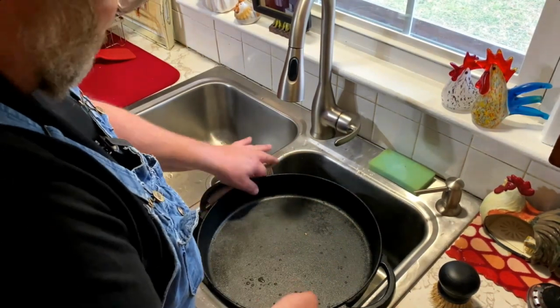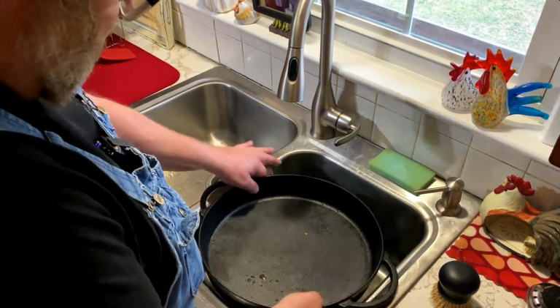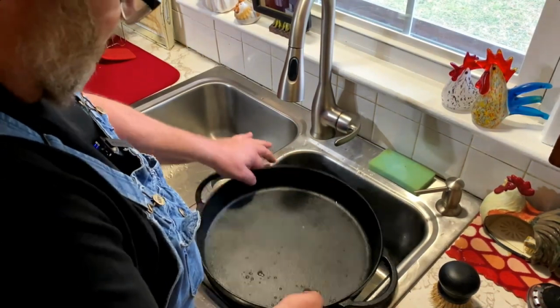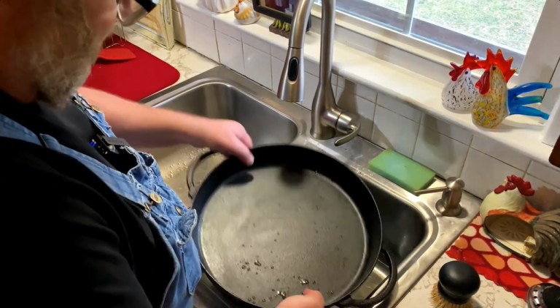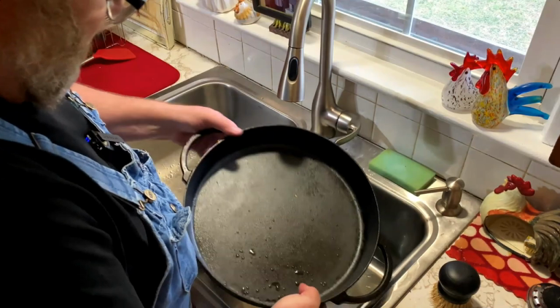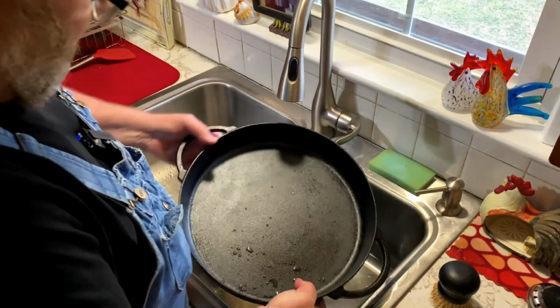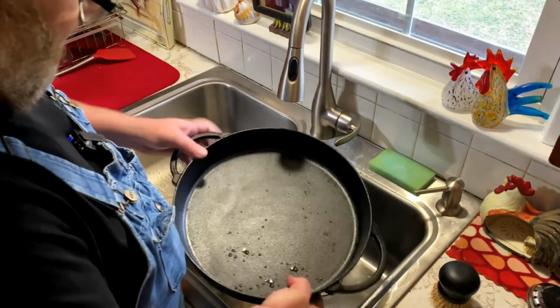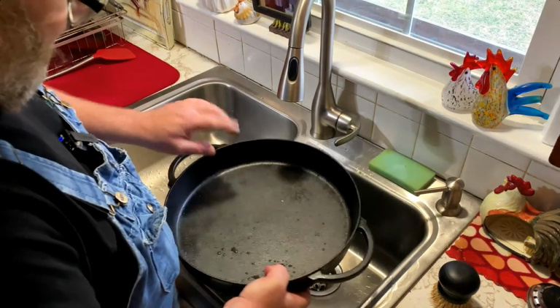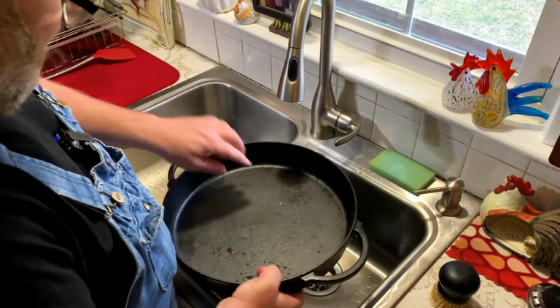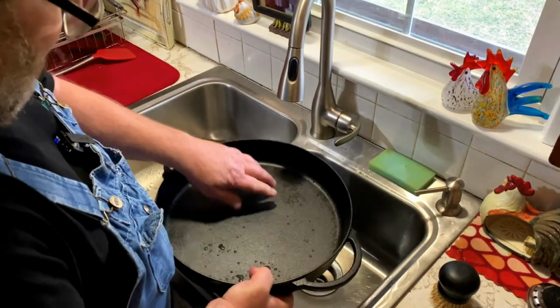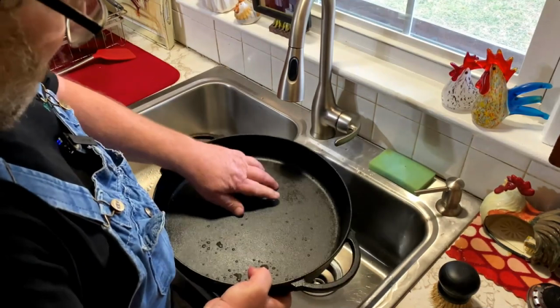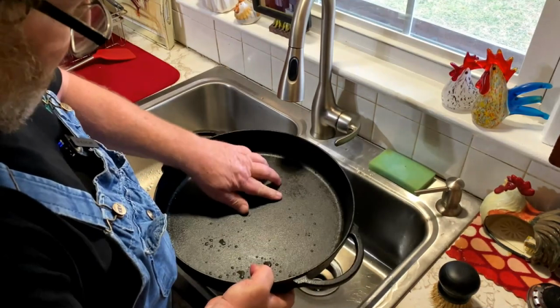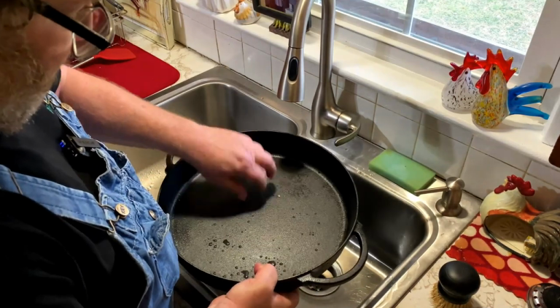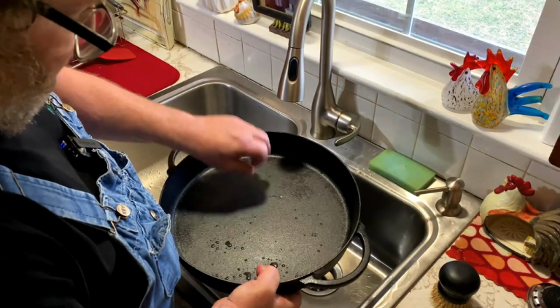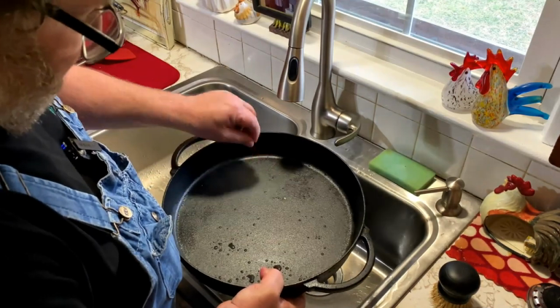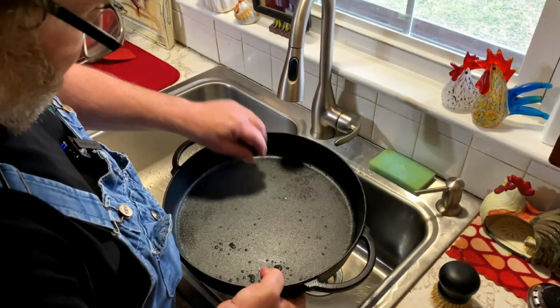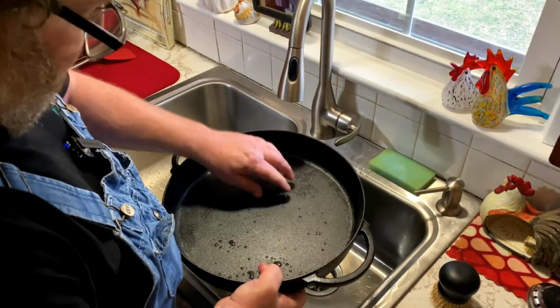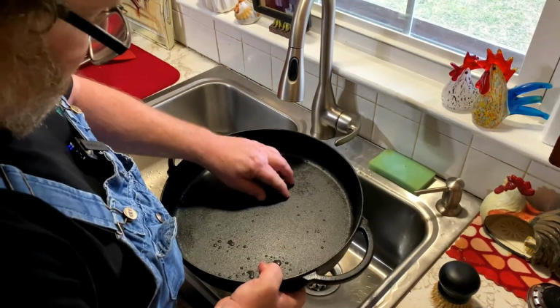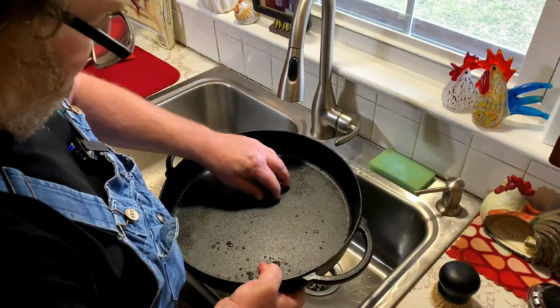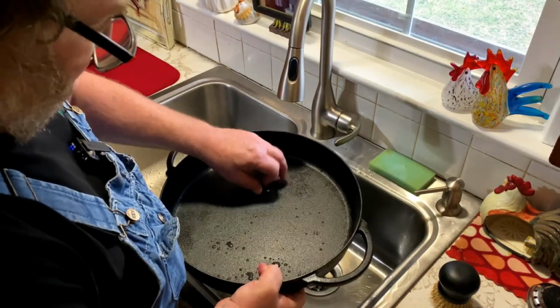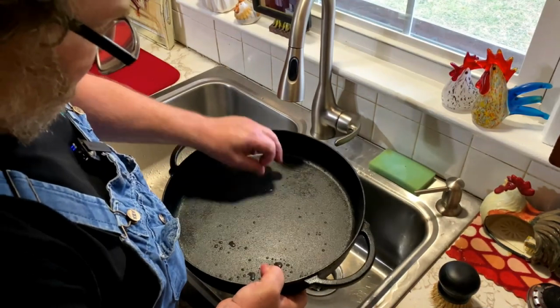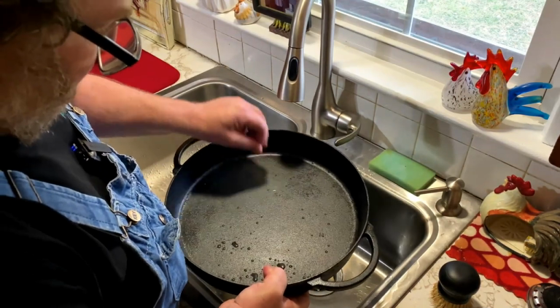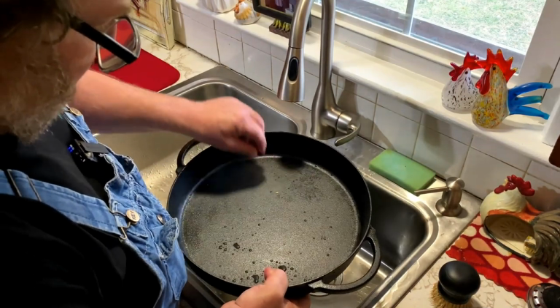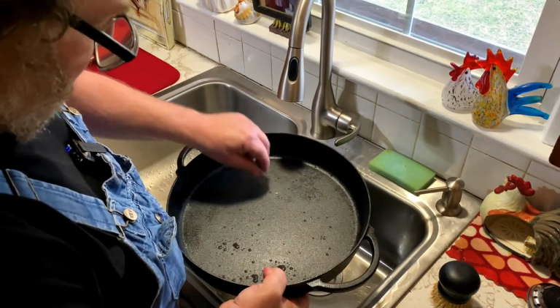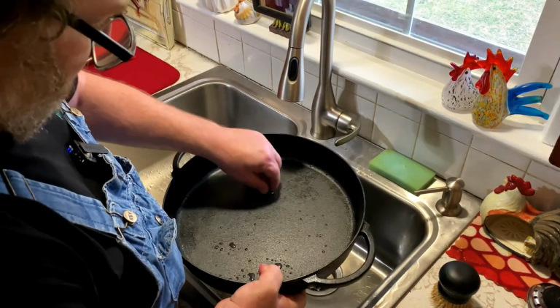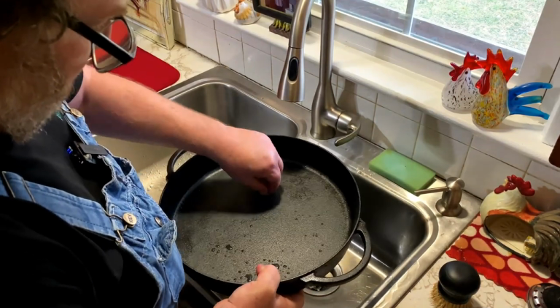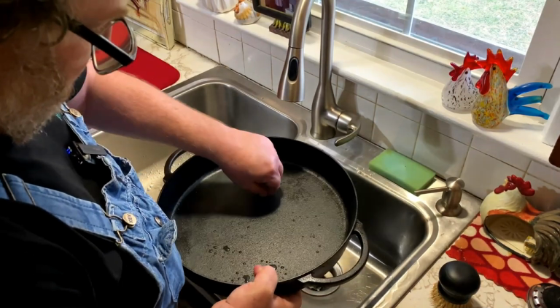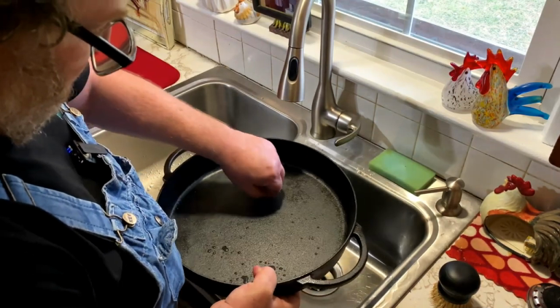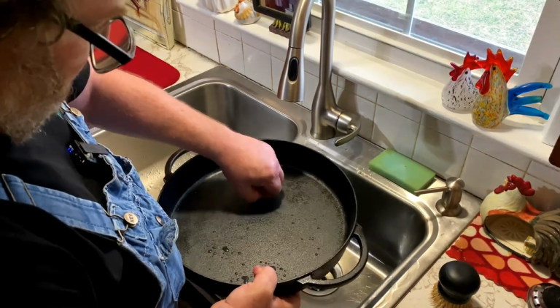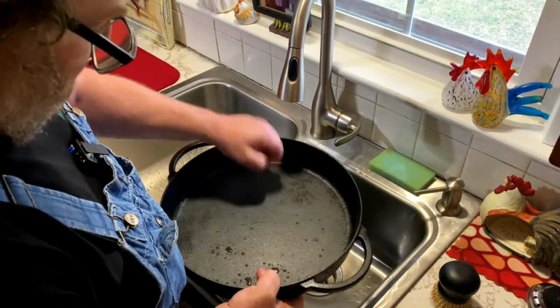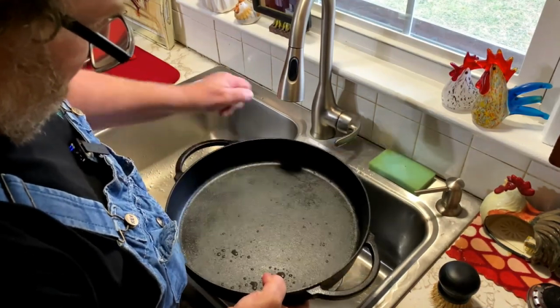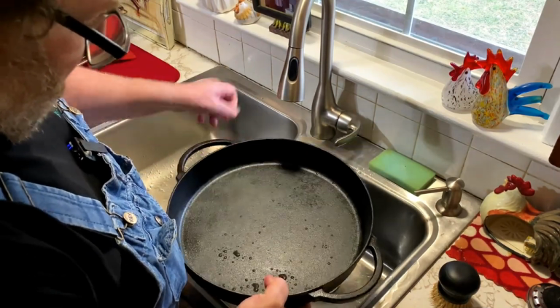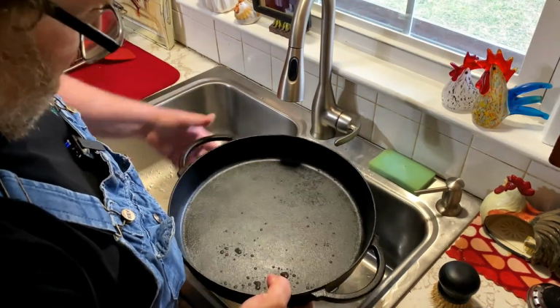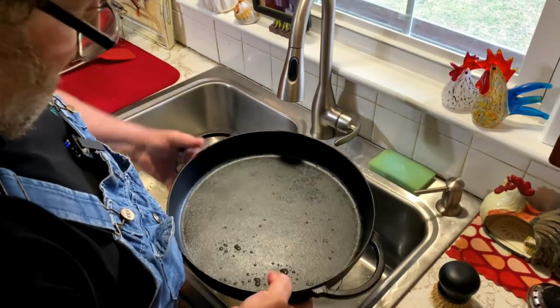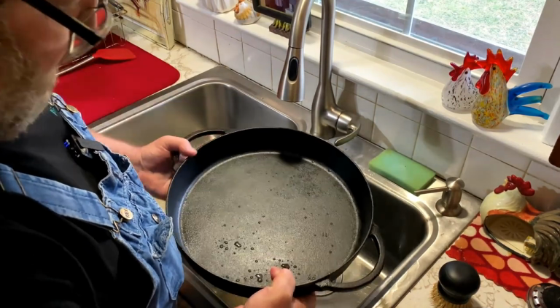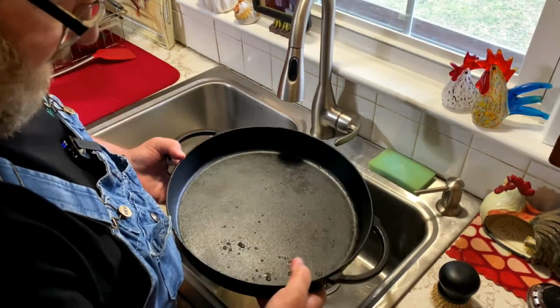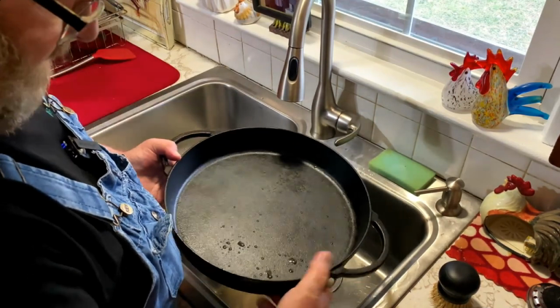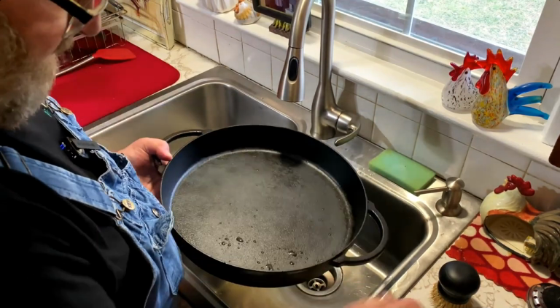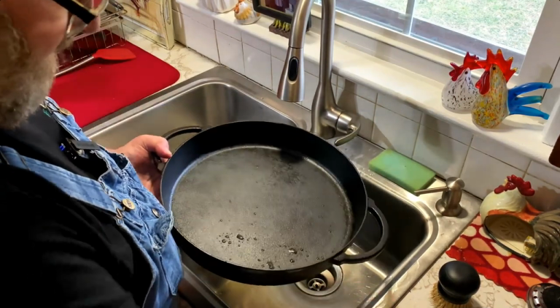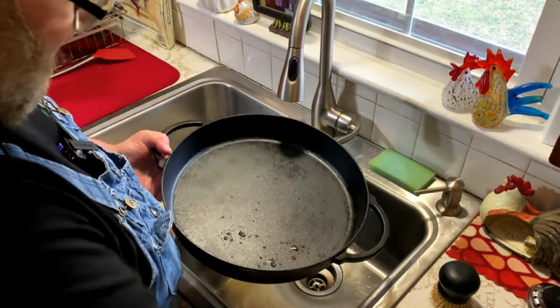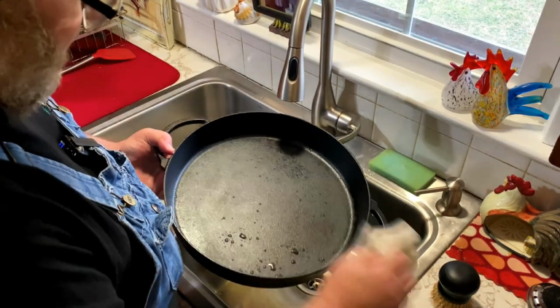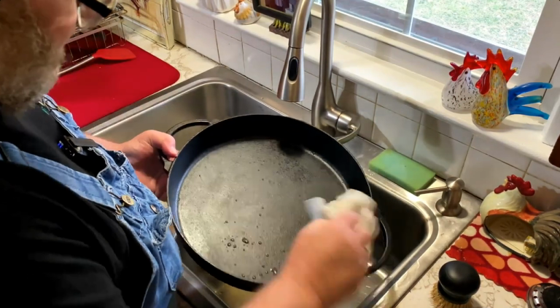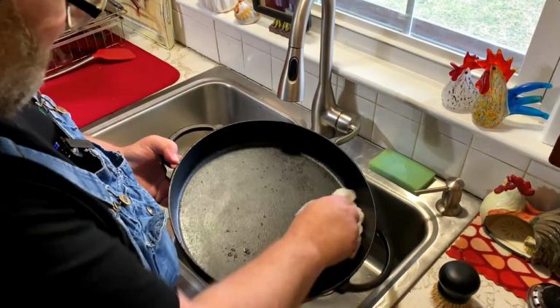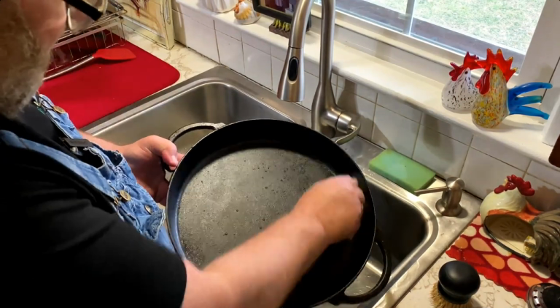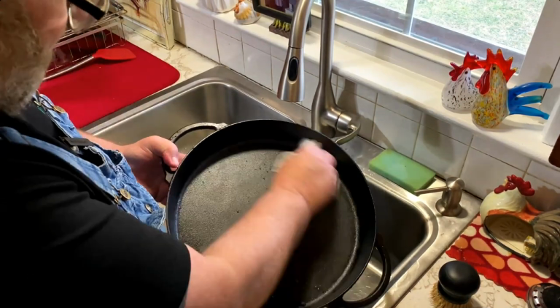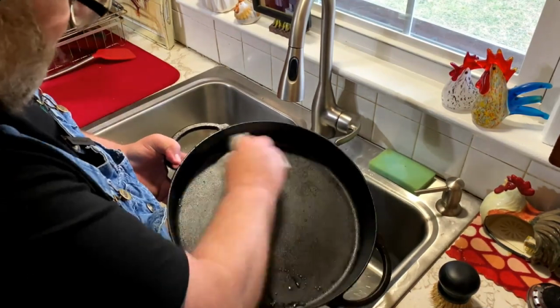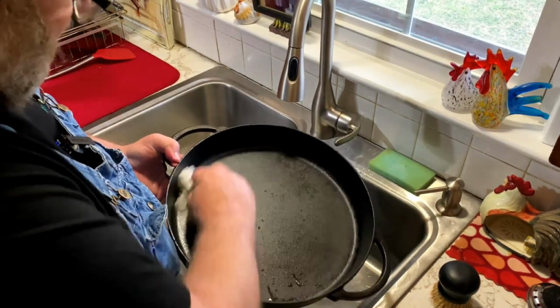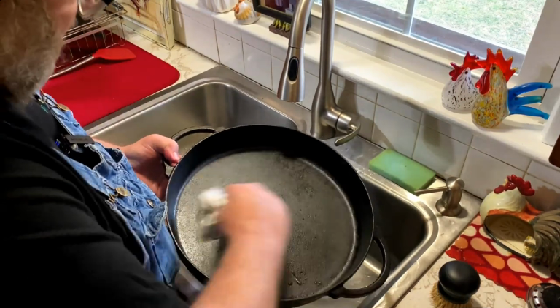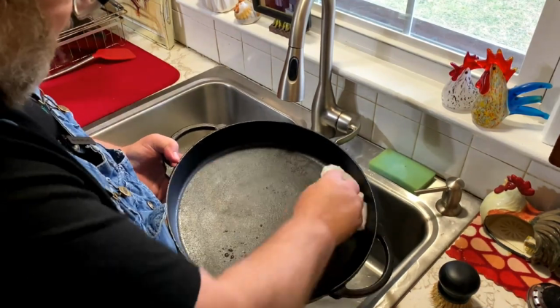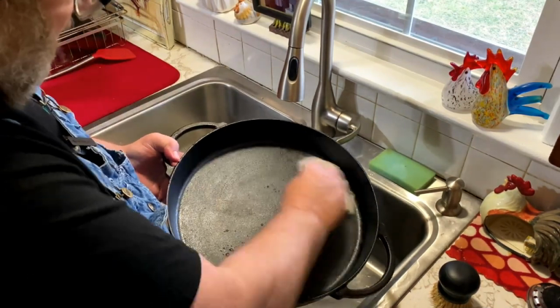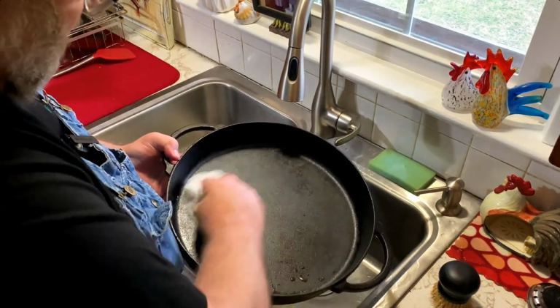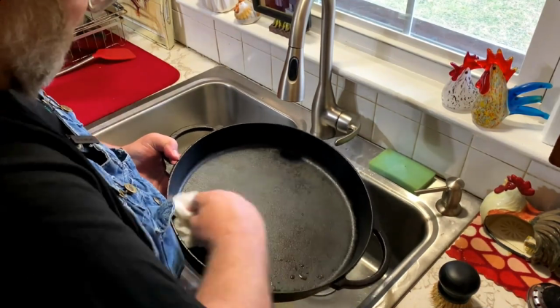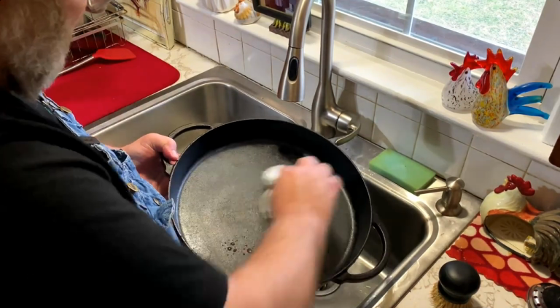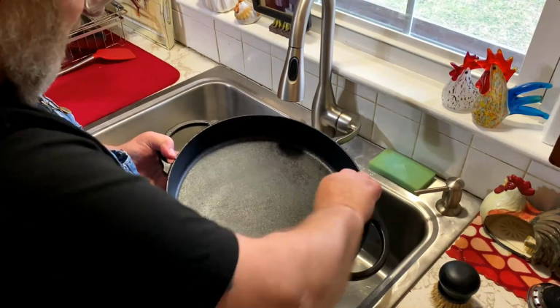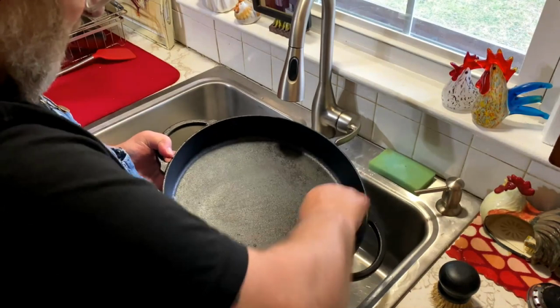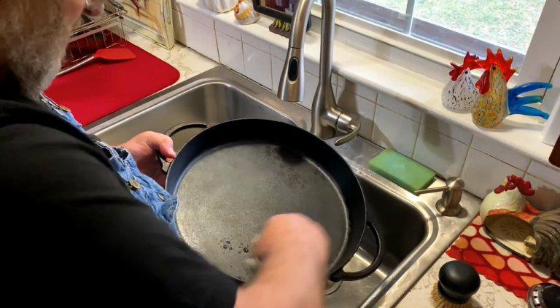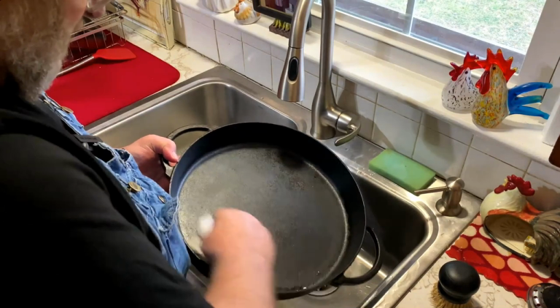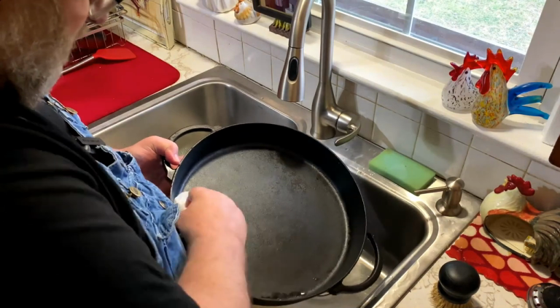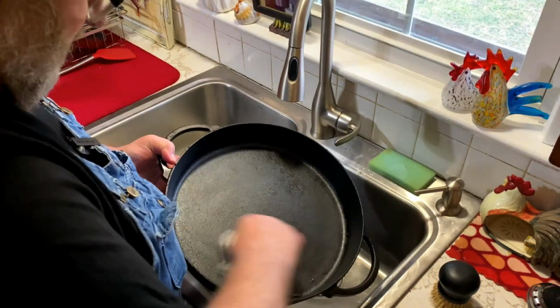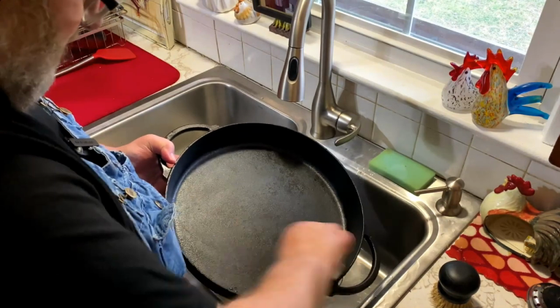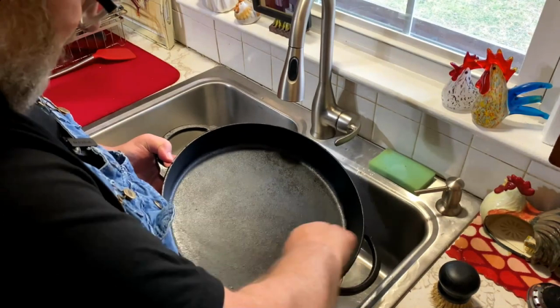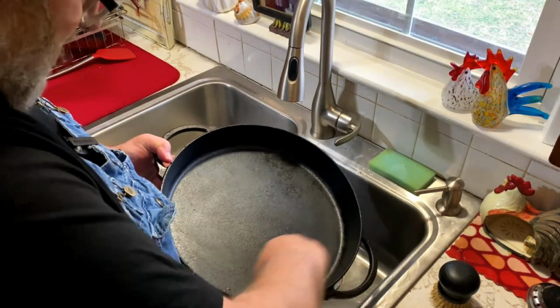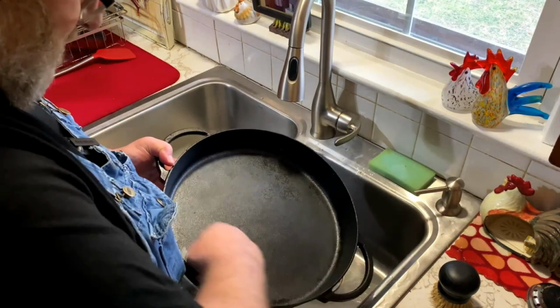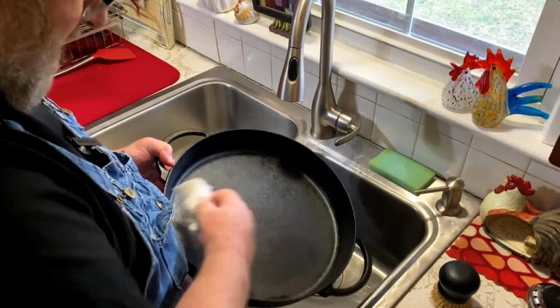So there you have it — cleaning cast iron with chain mail.